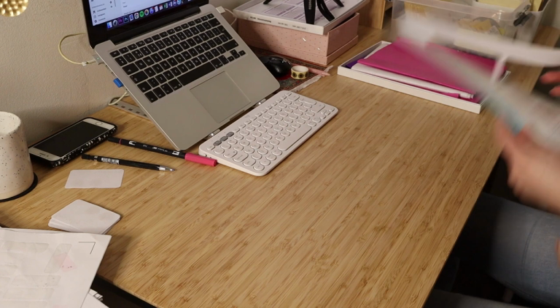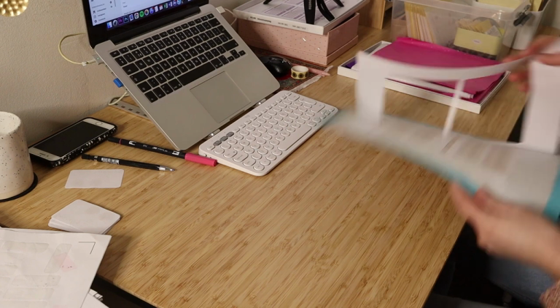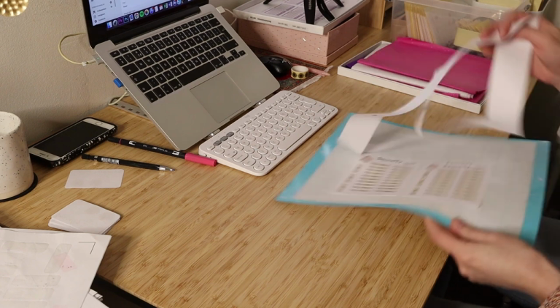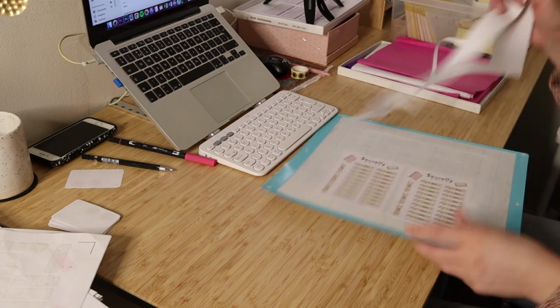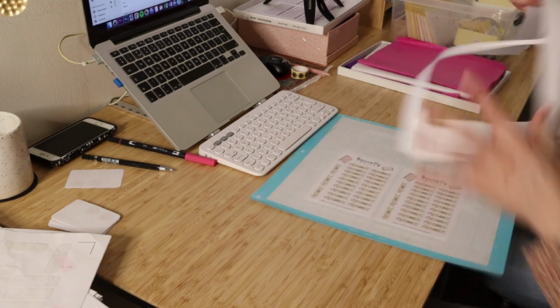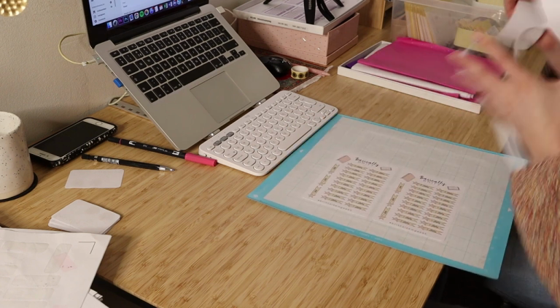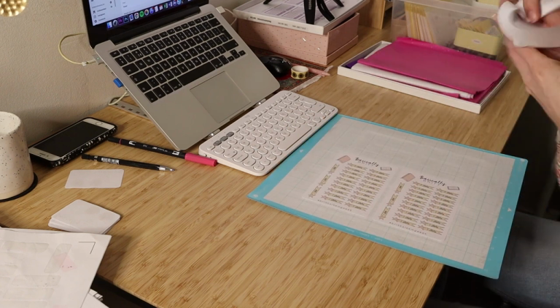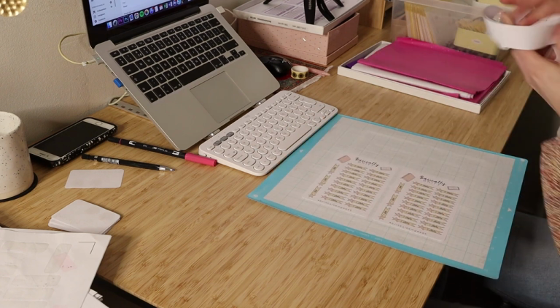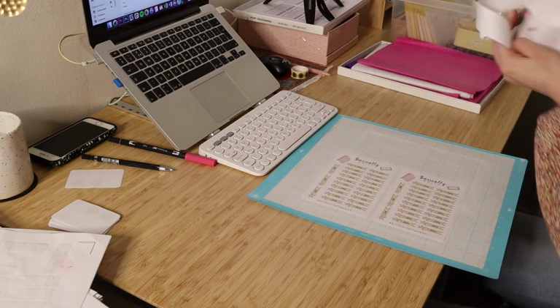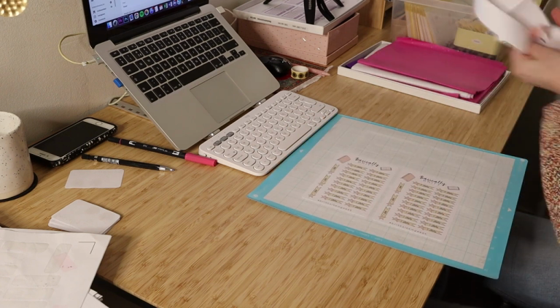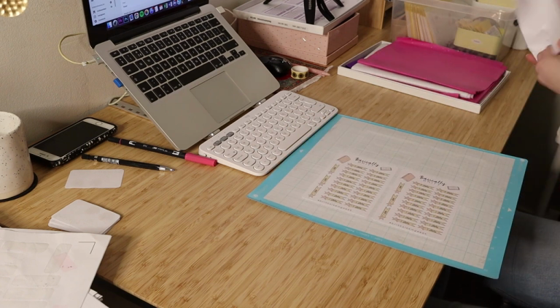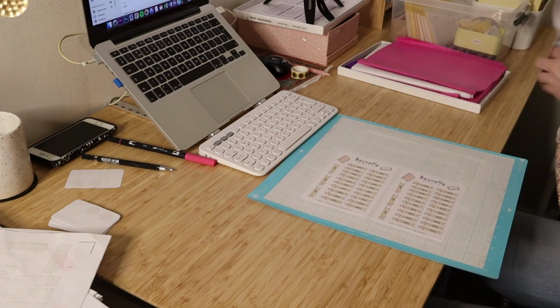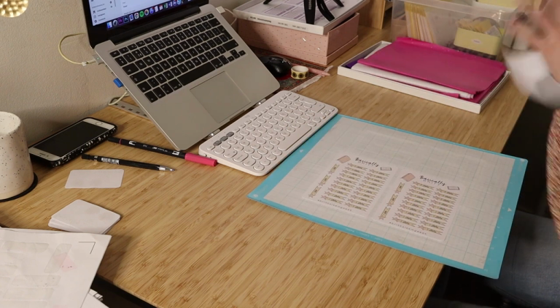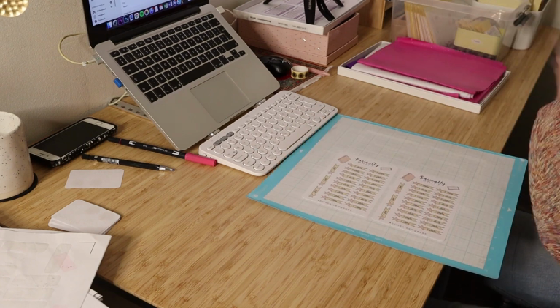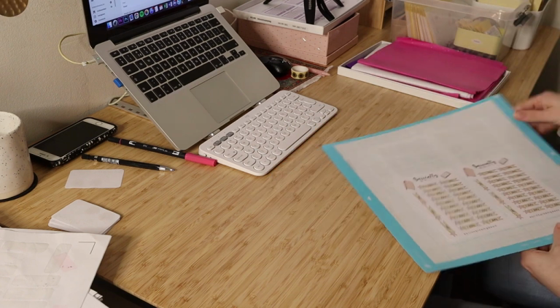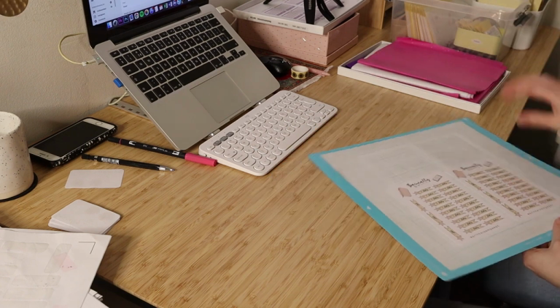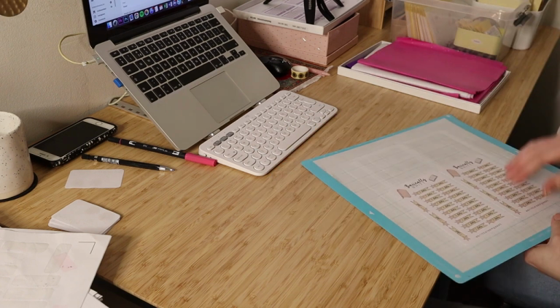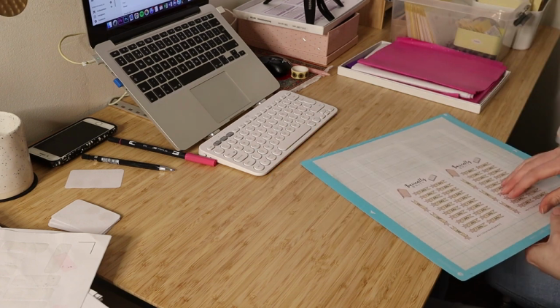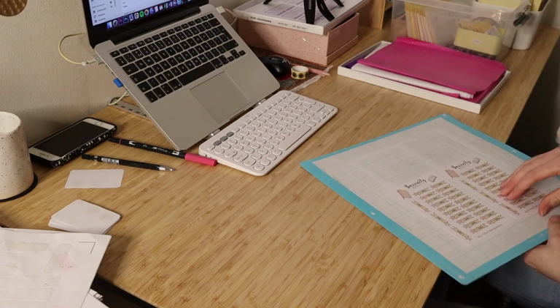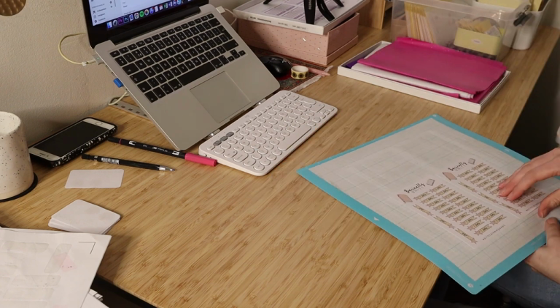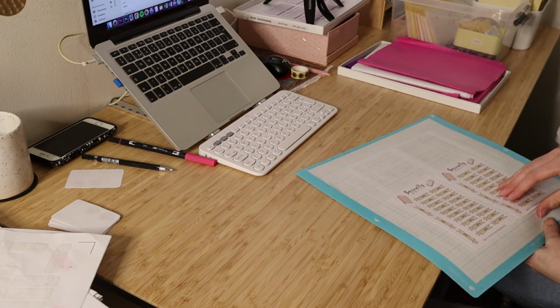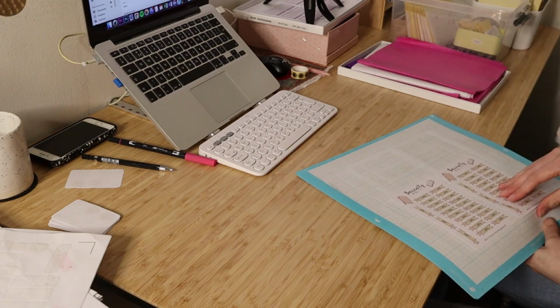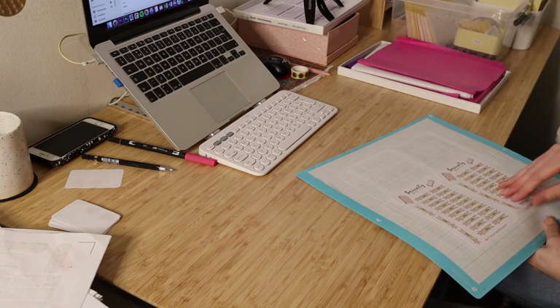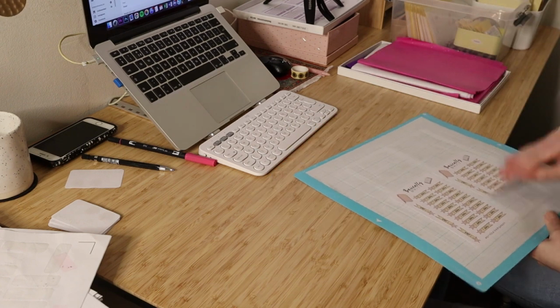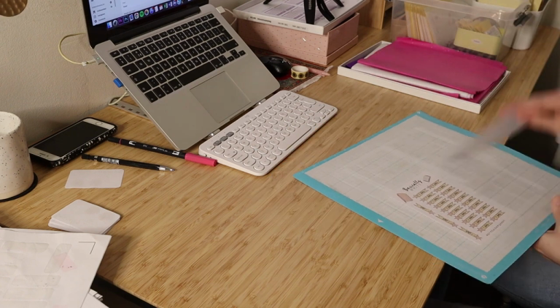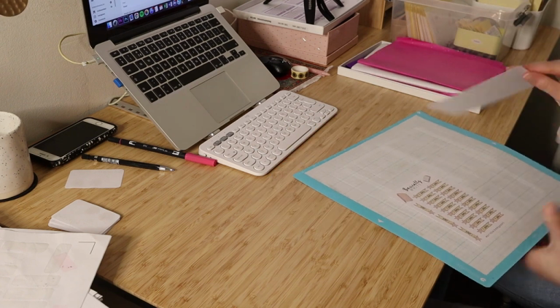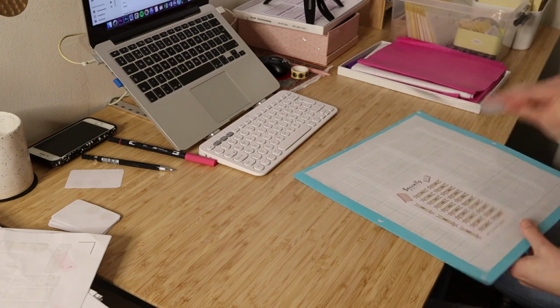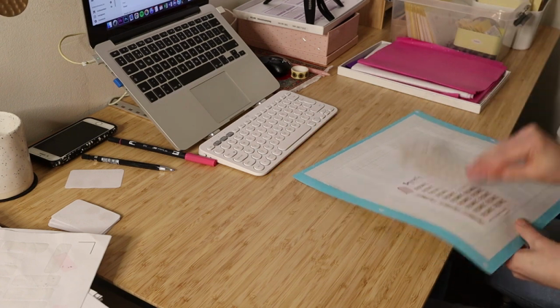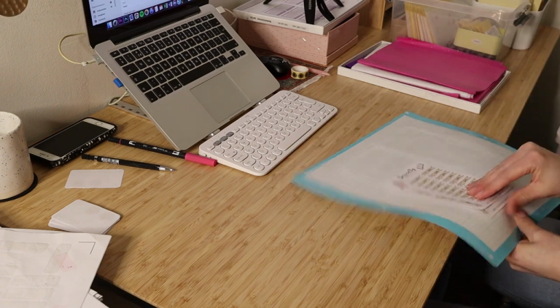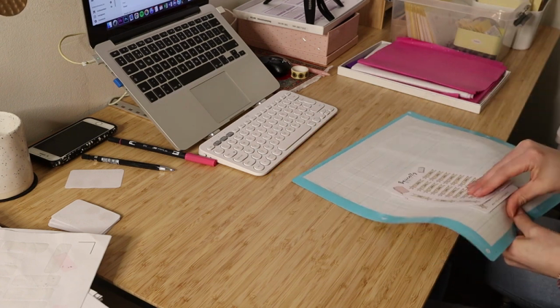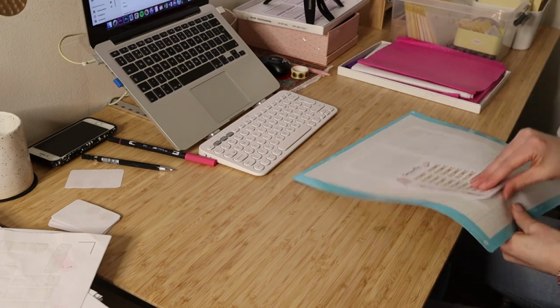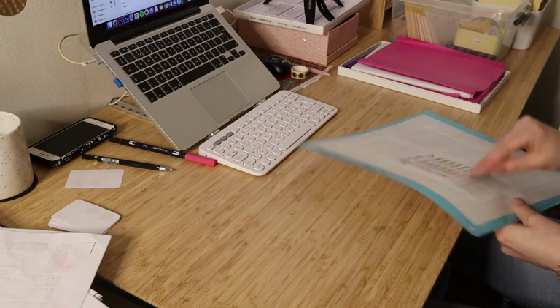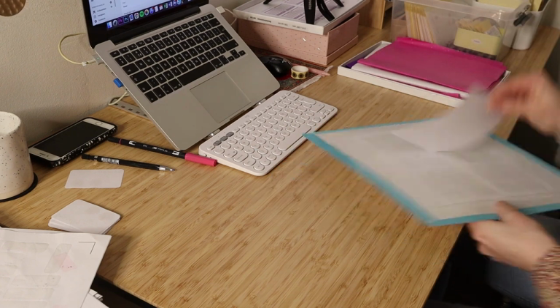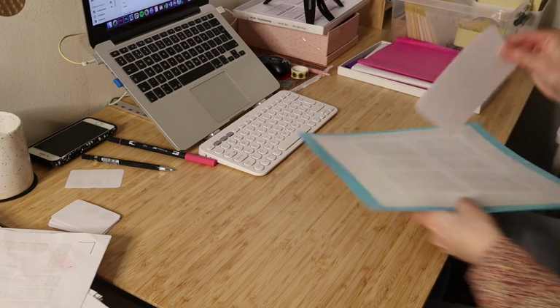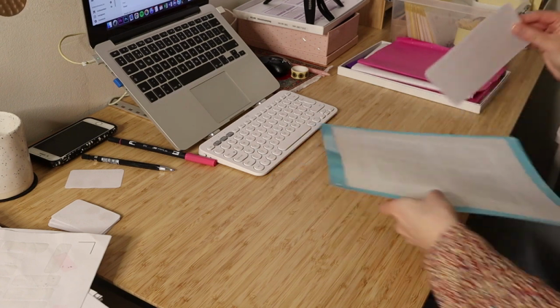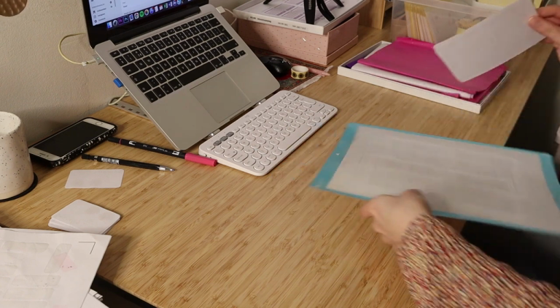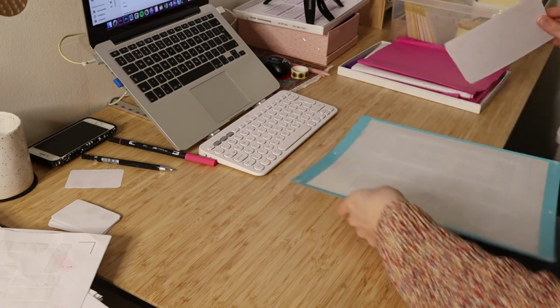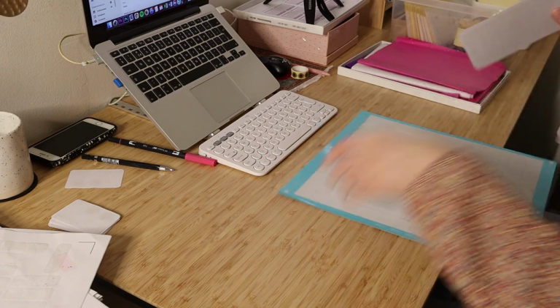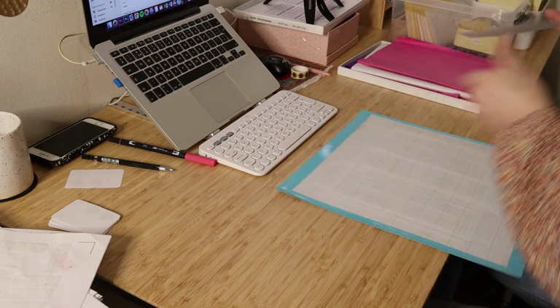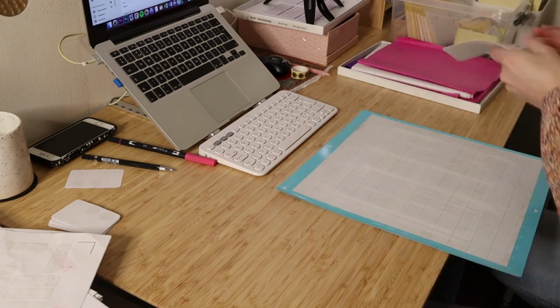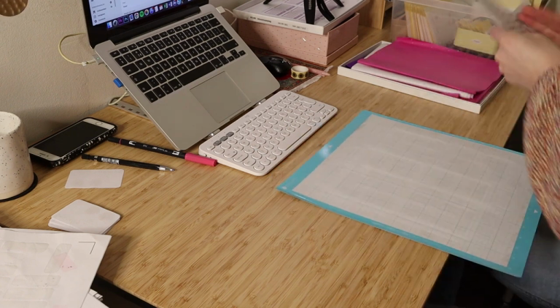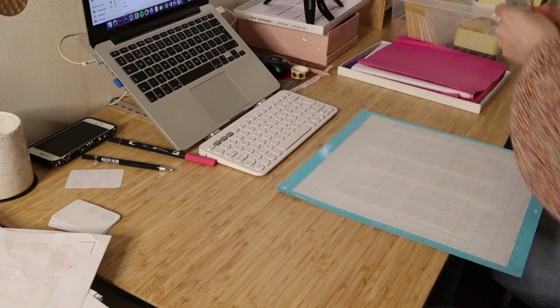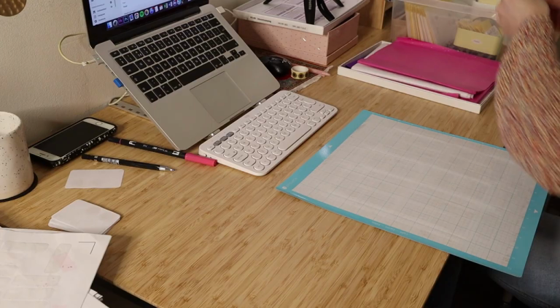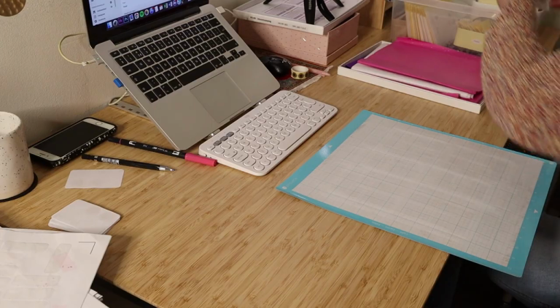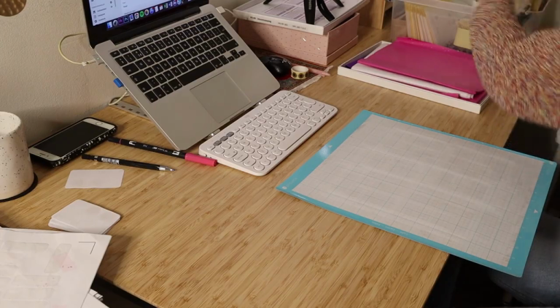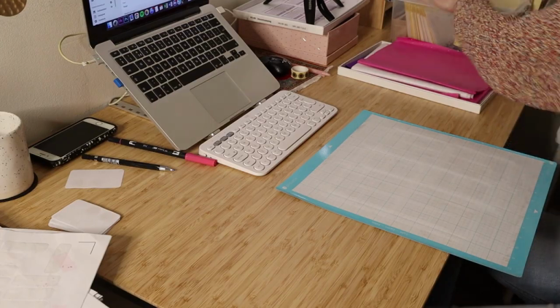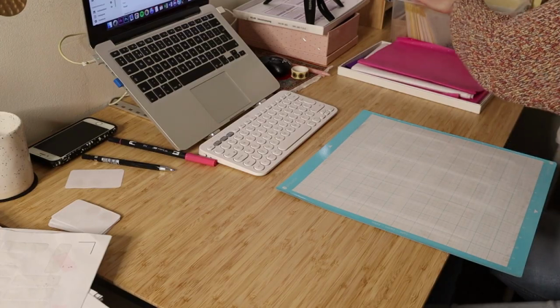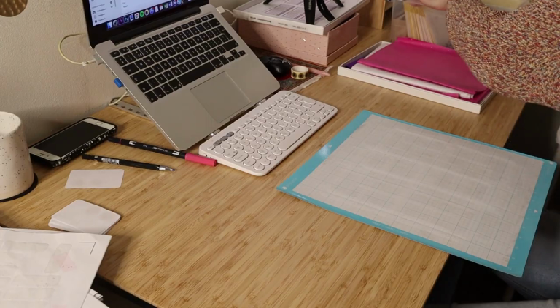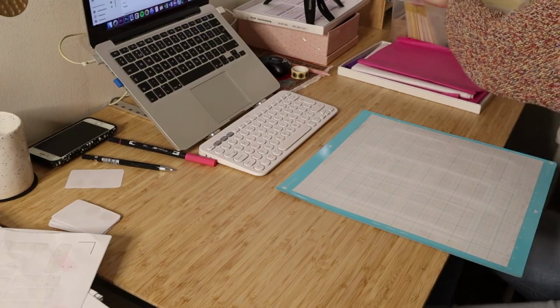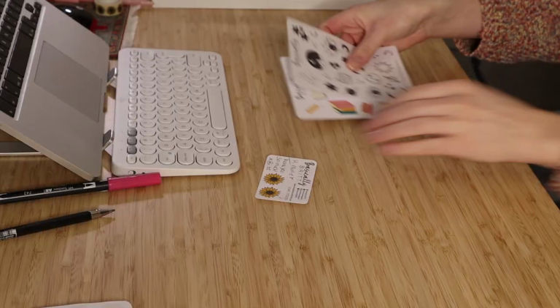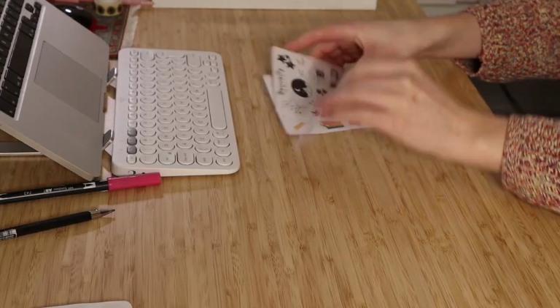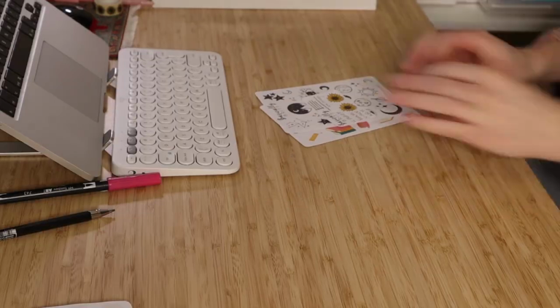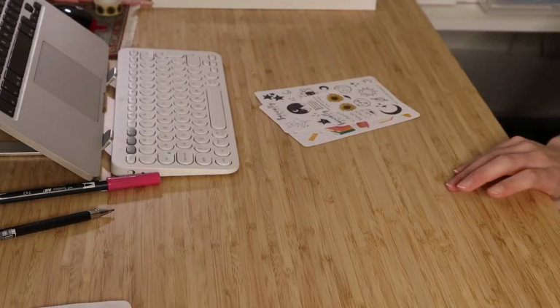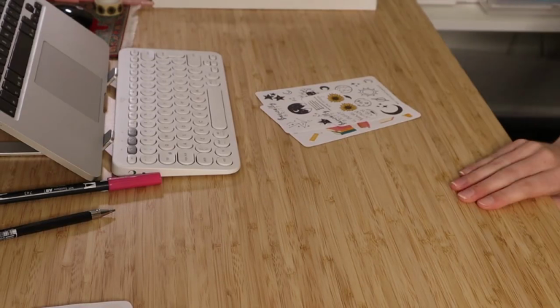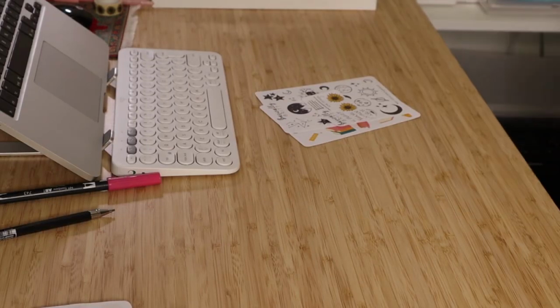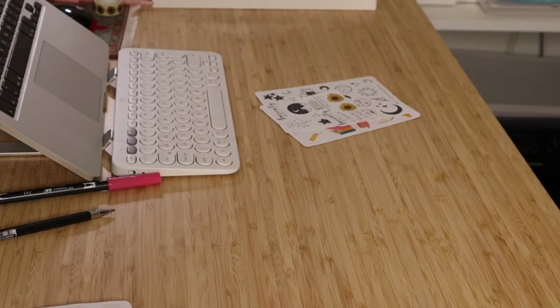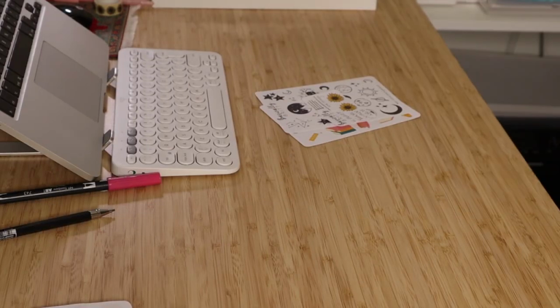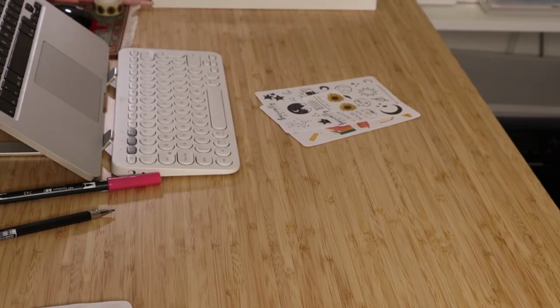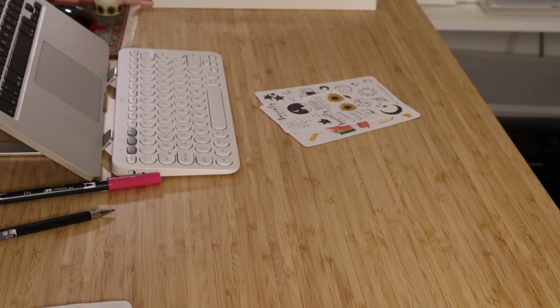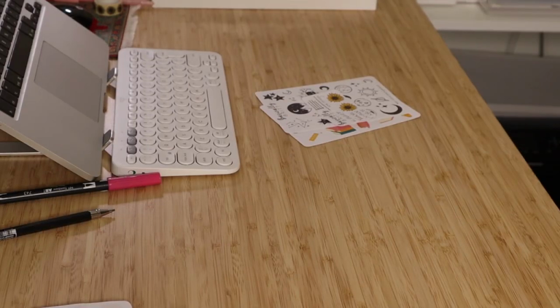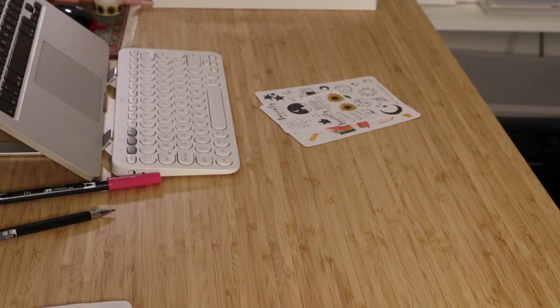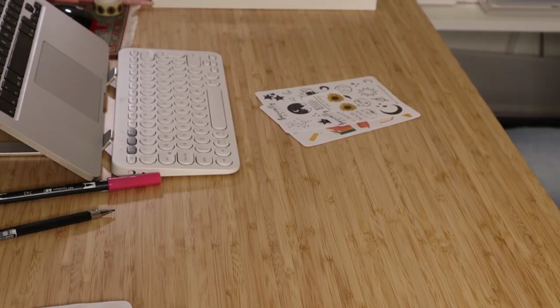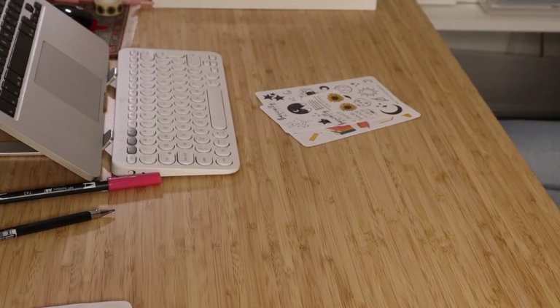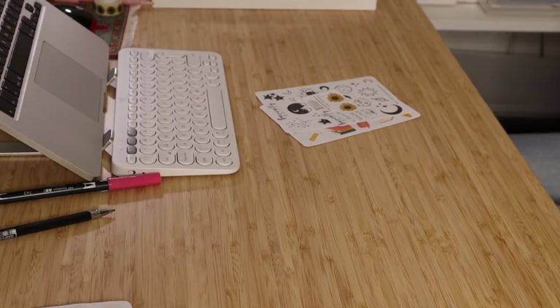And again, cutting stickers at the same time — I'm always packing orders and doing stickers simultaneously.